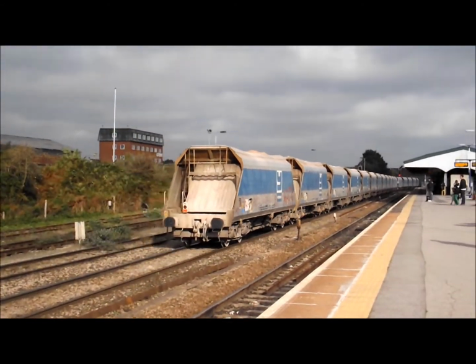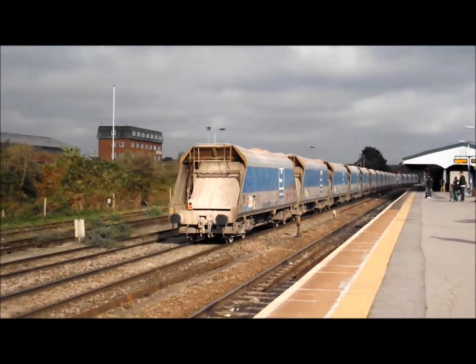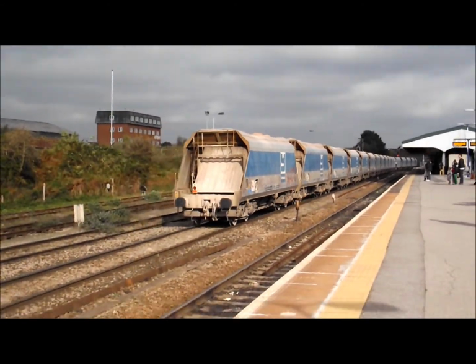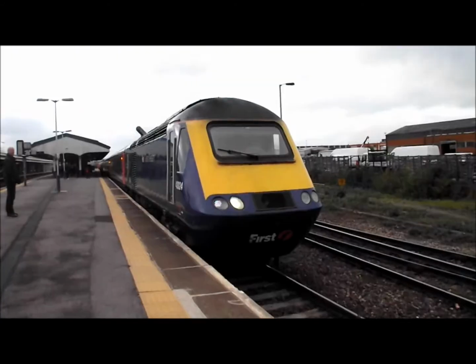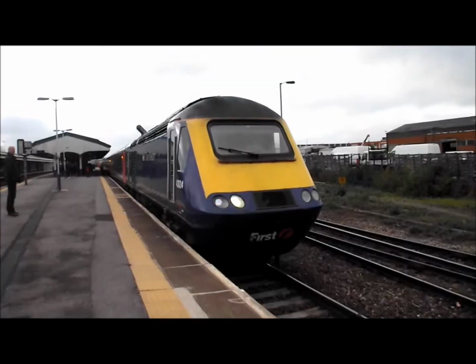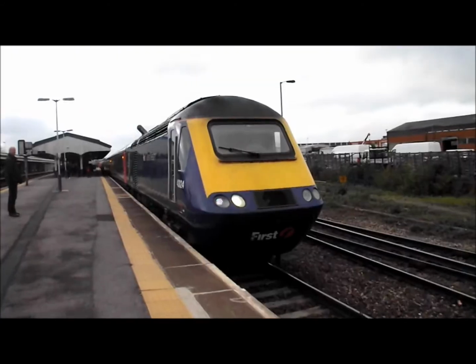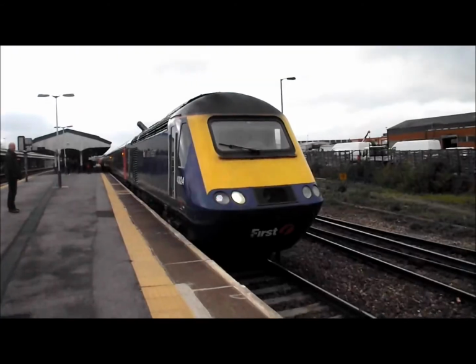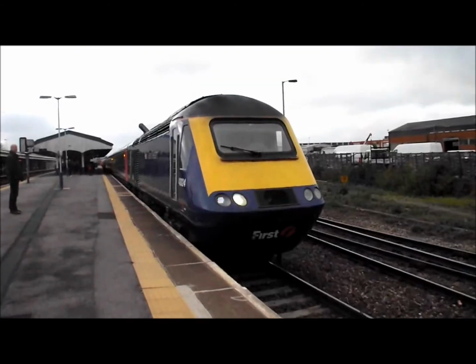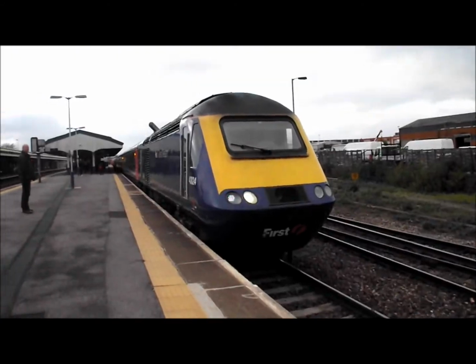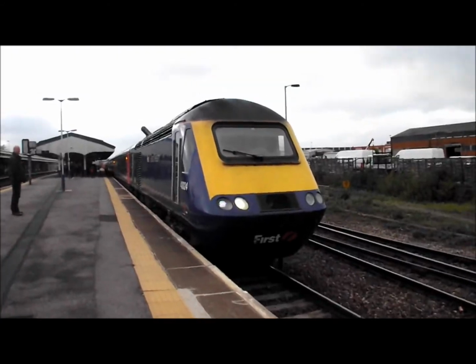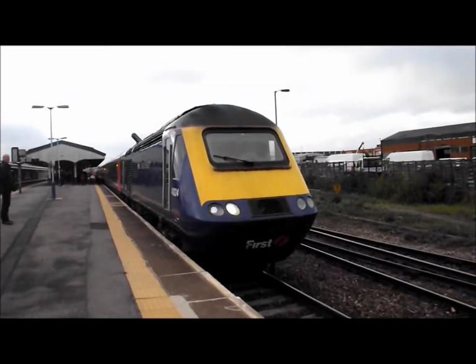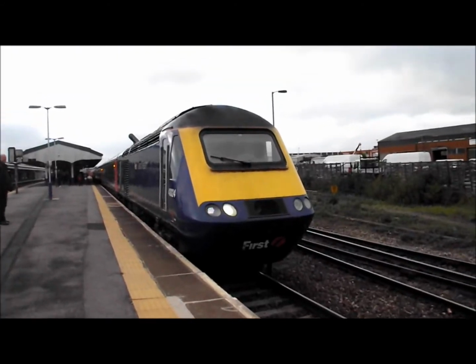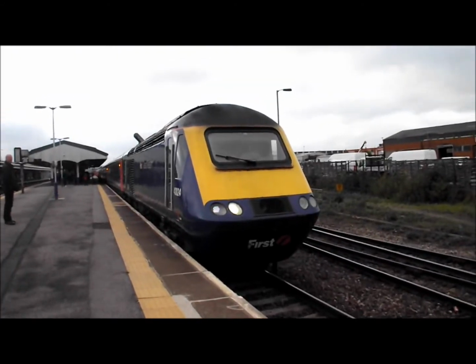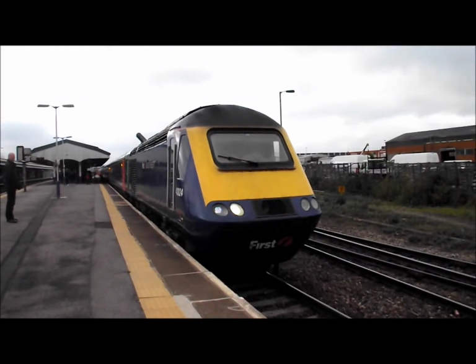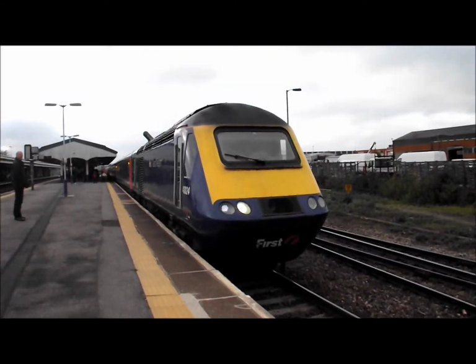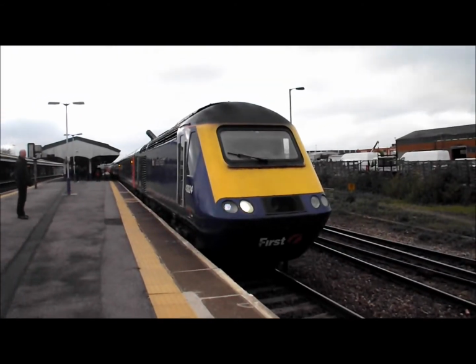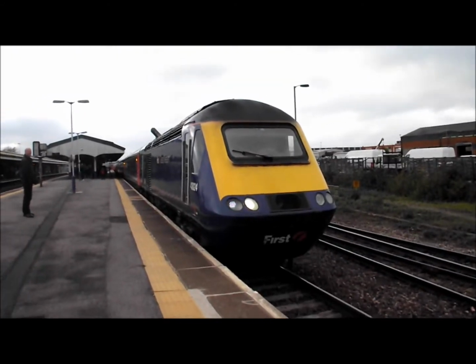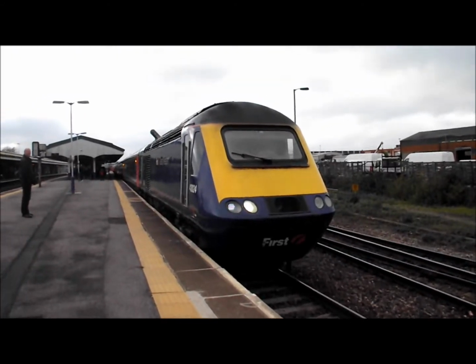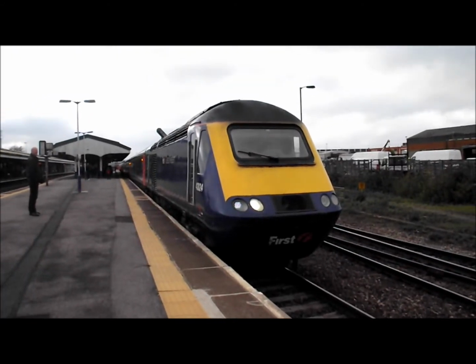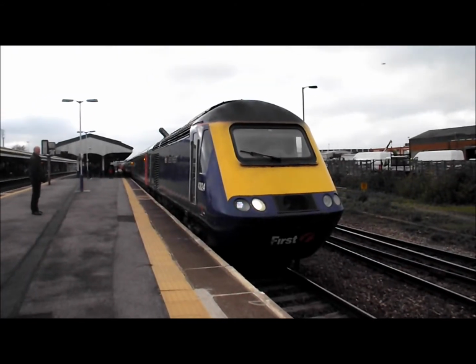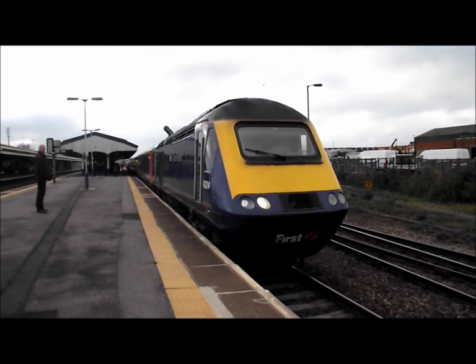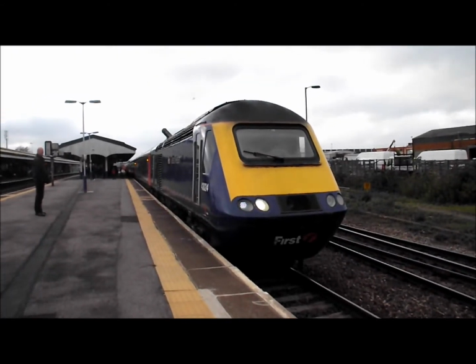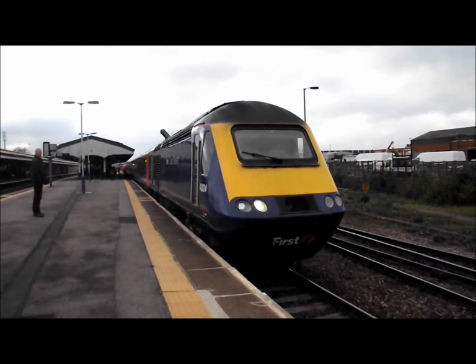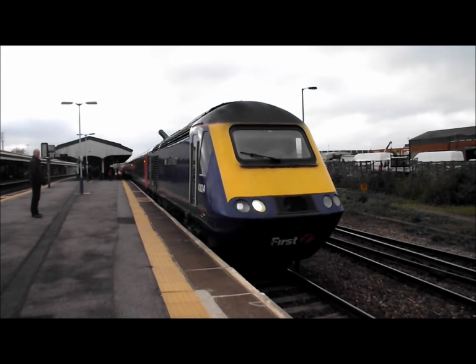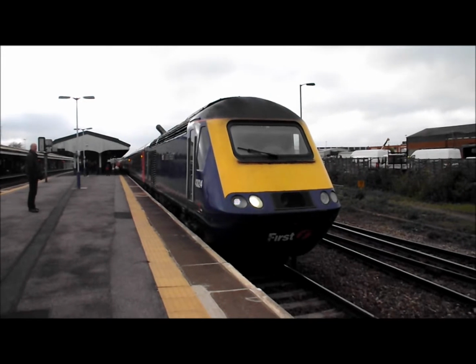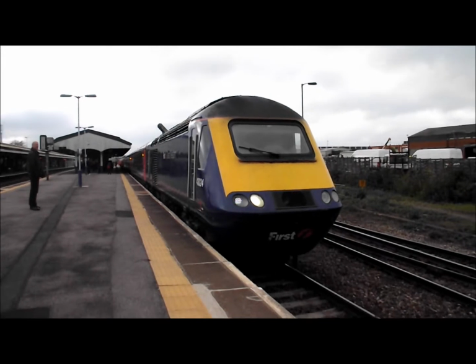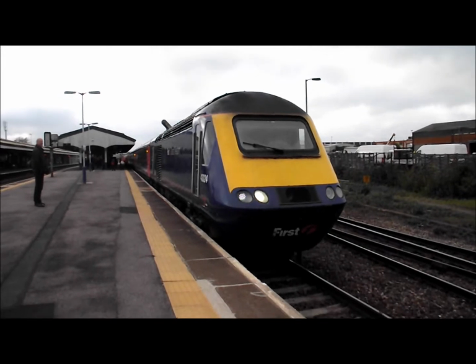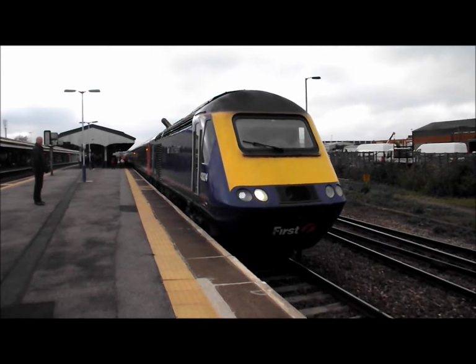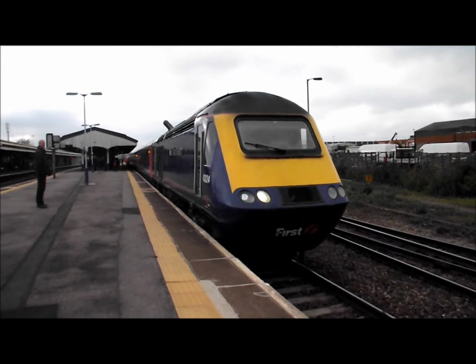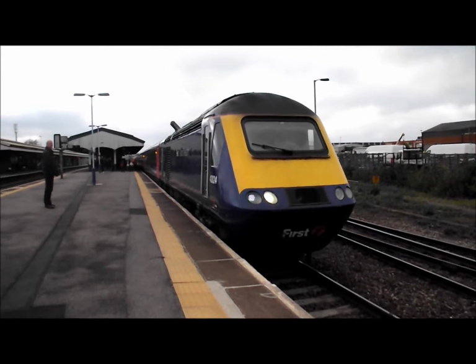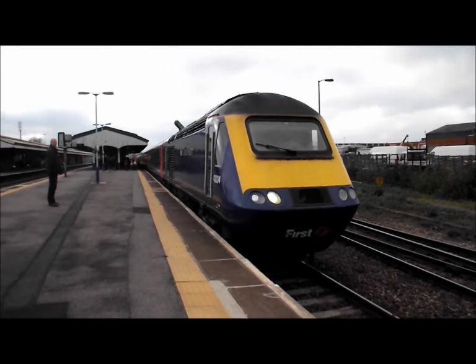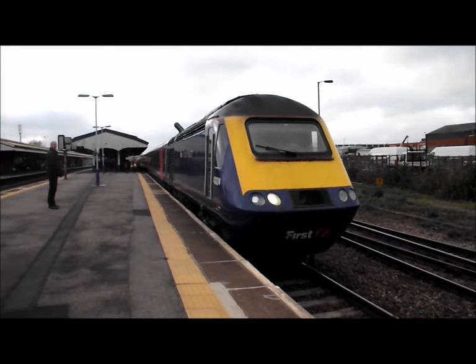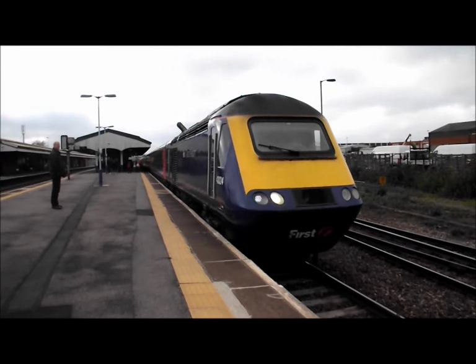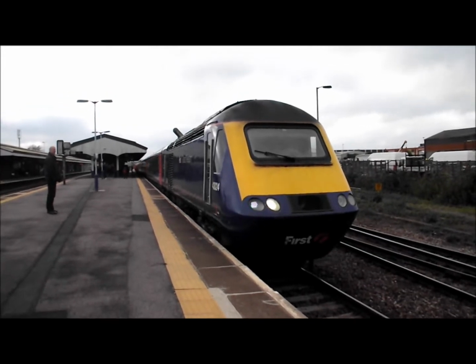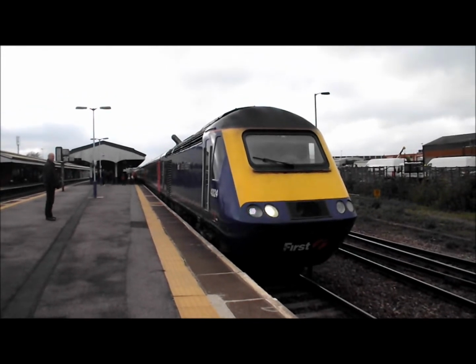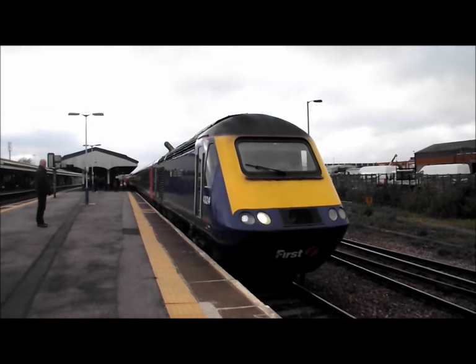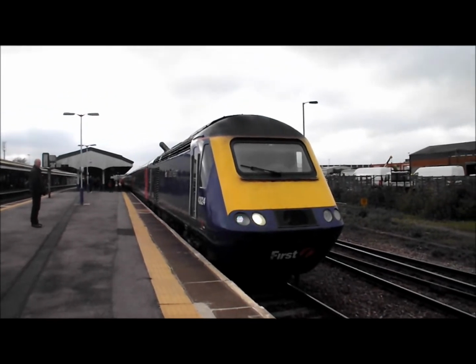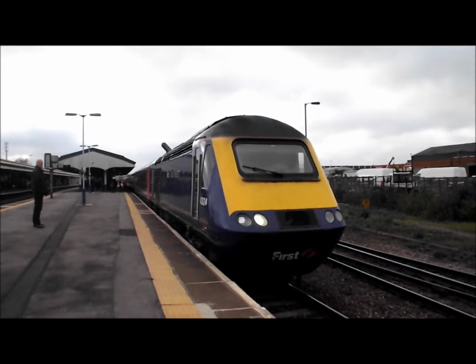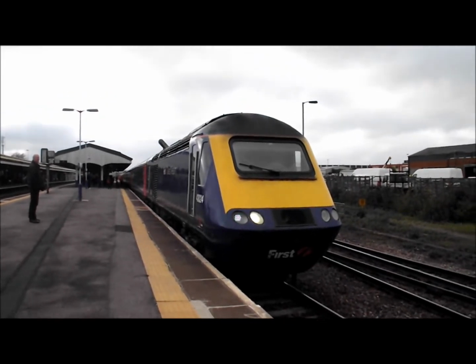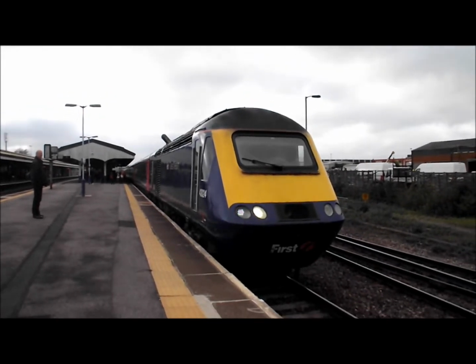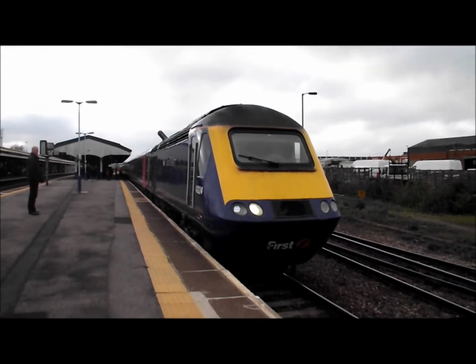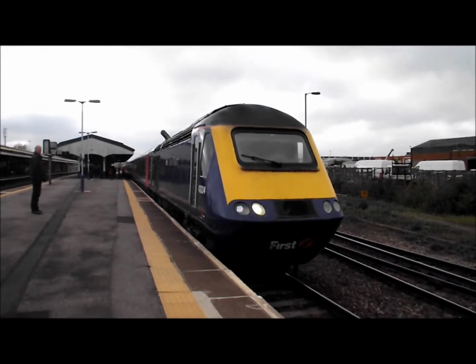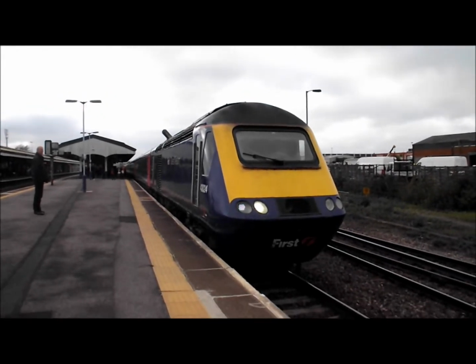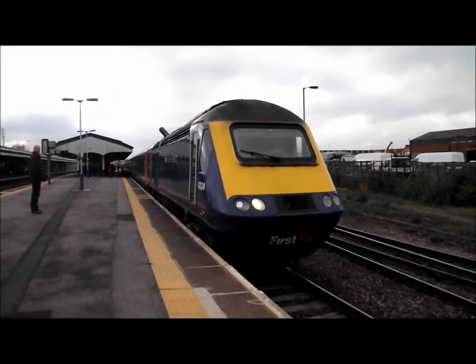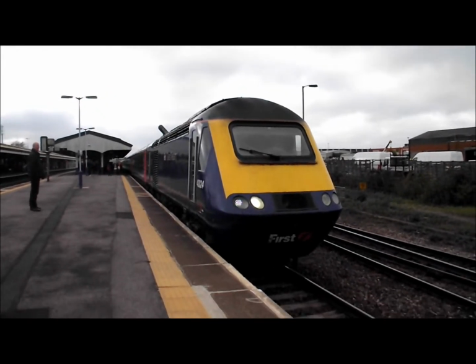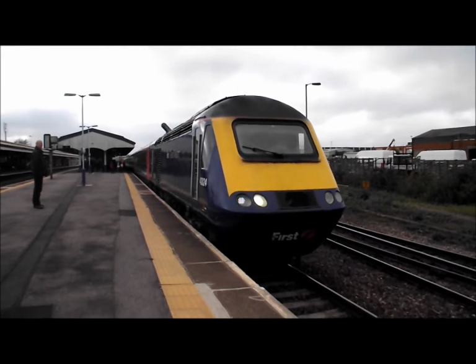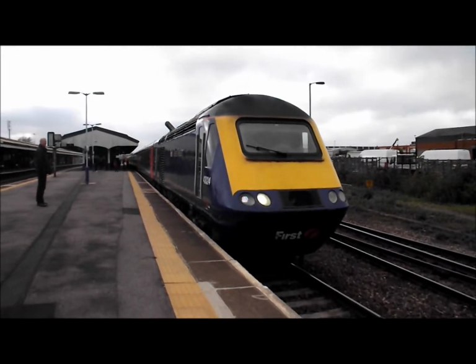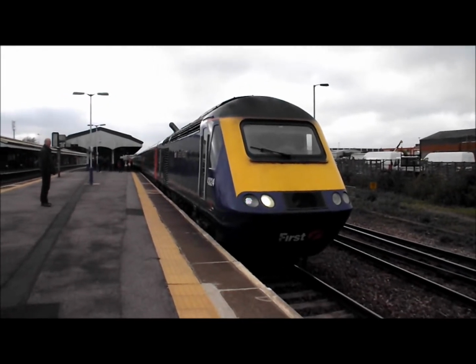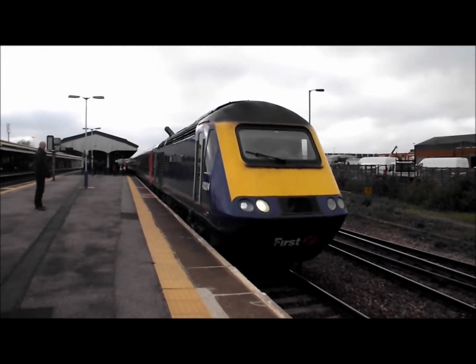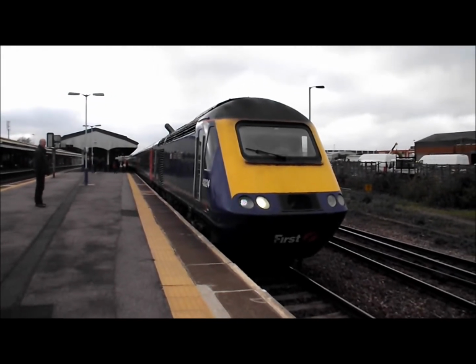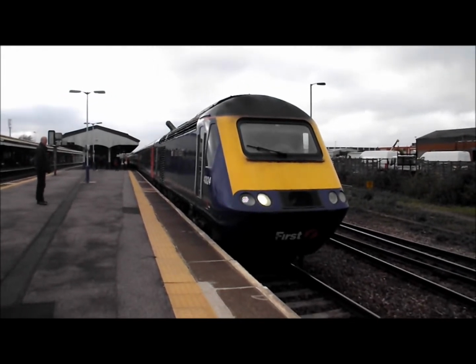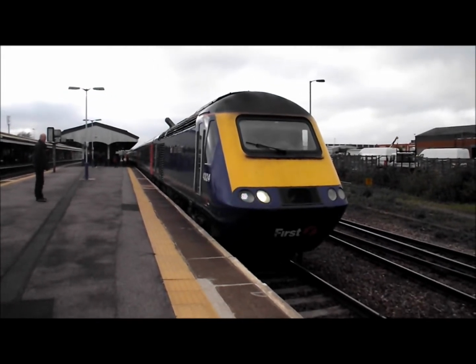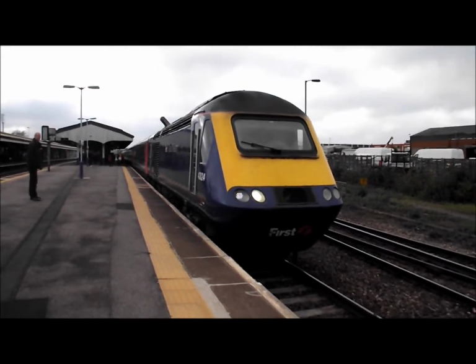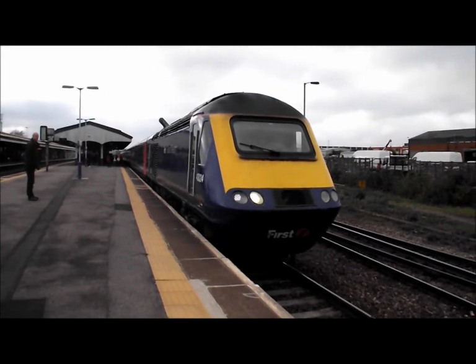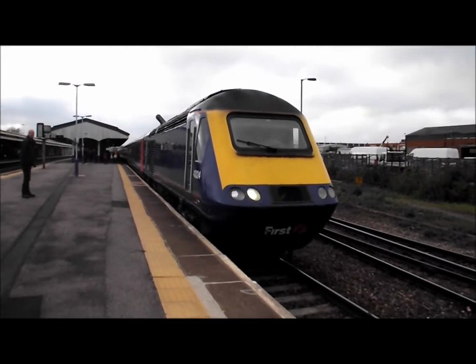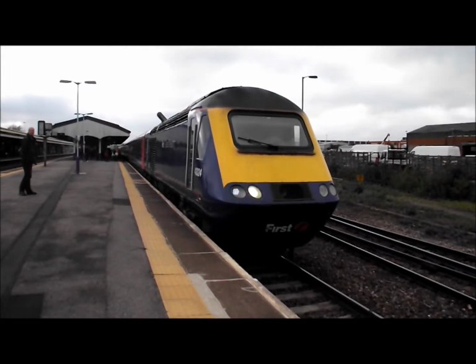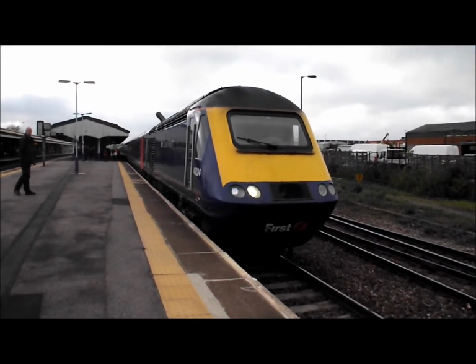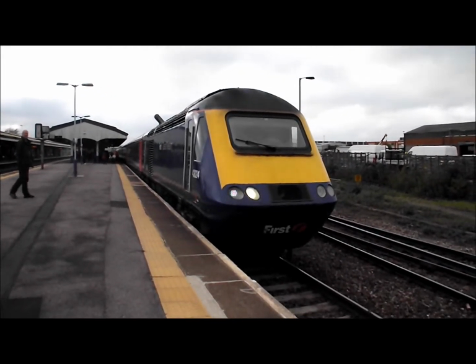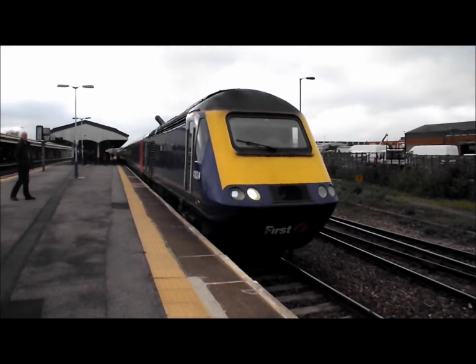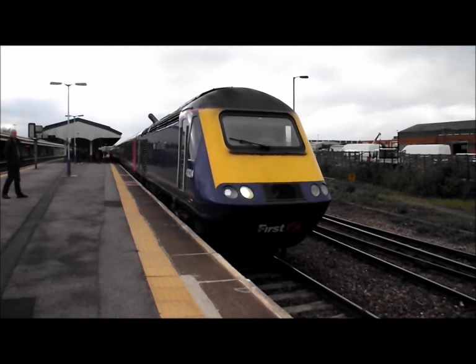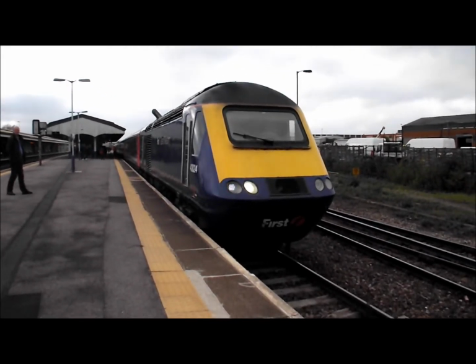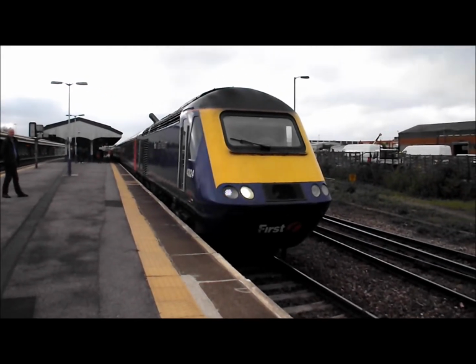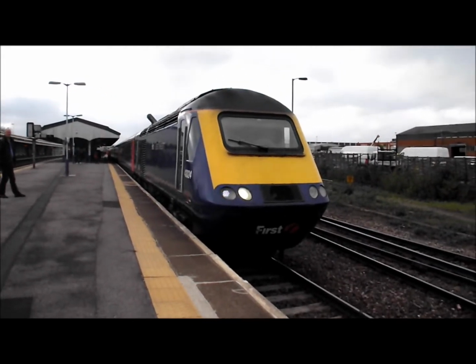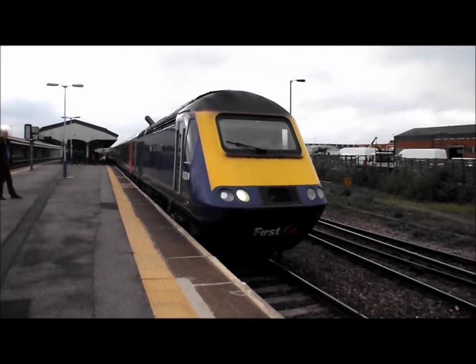Next out: 43024 on the 1306 departure from Westbury to London Paddington.